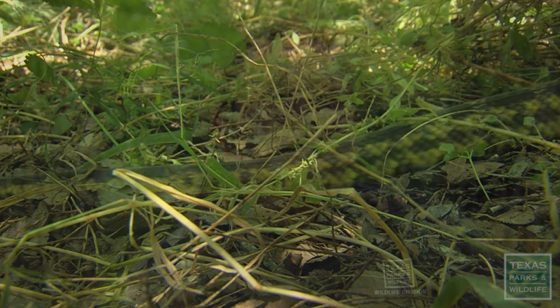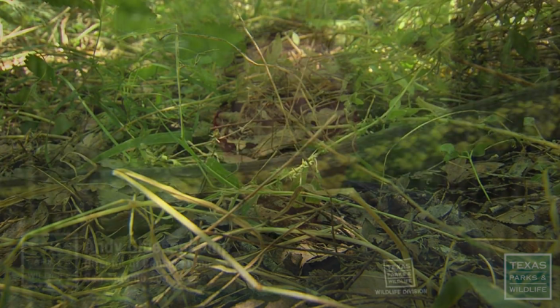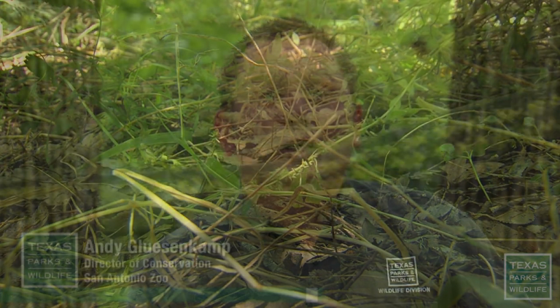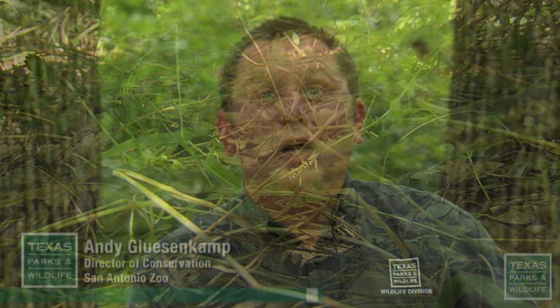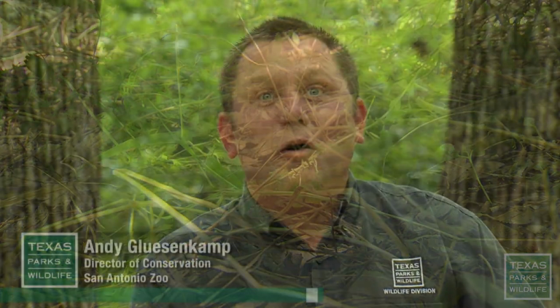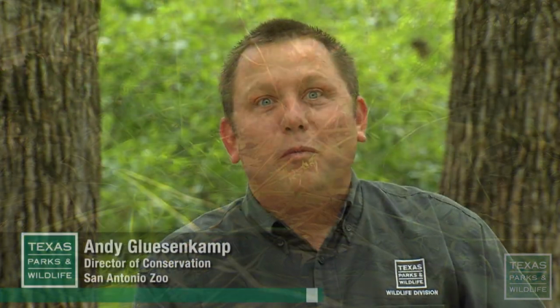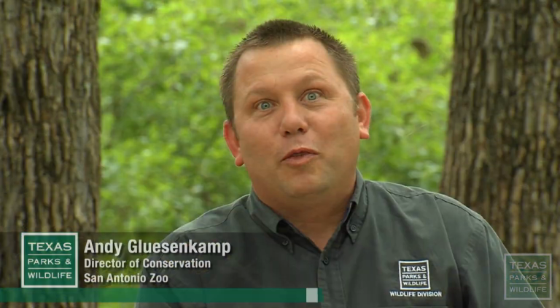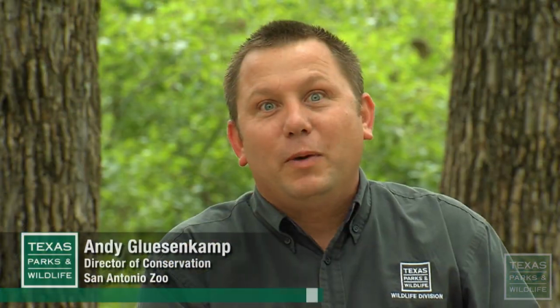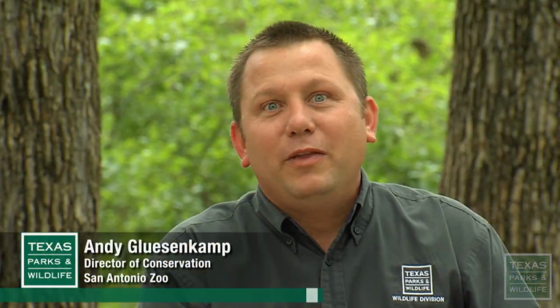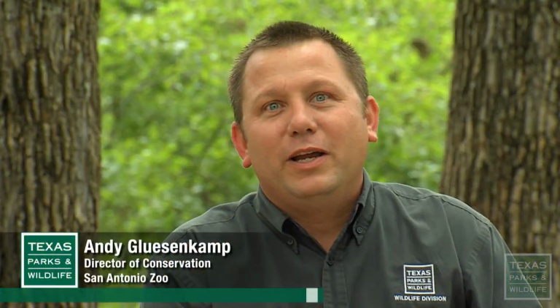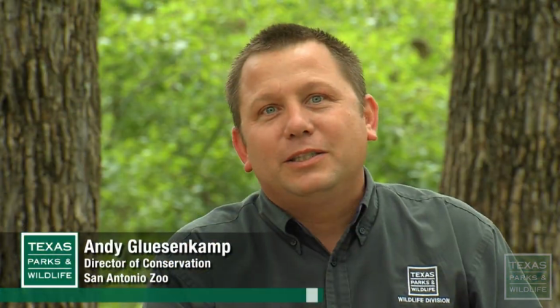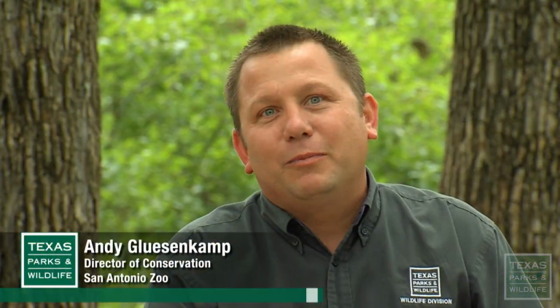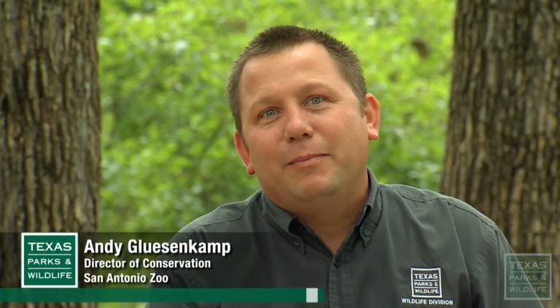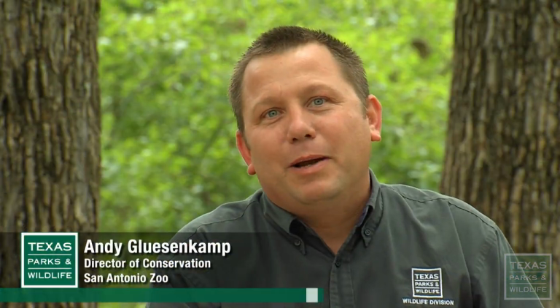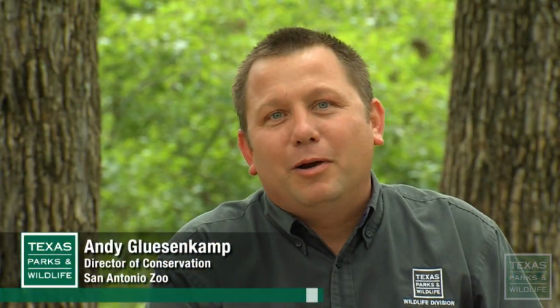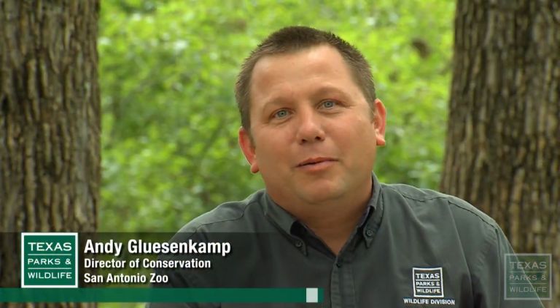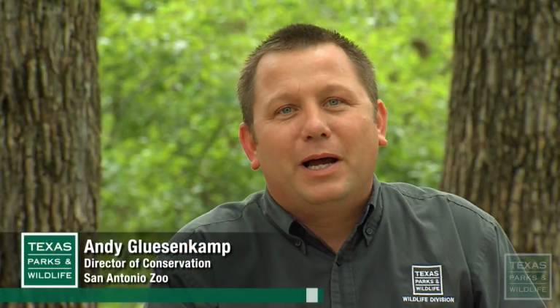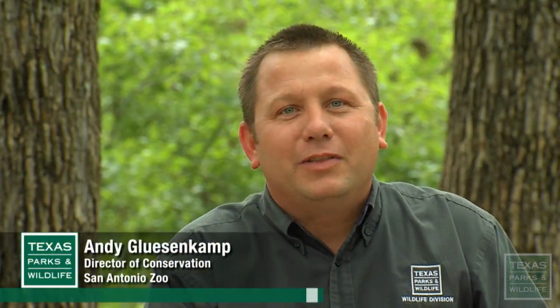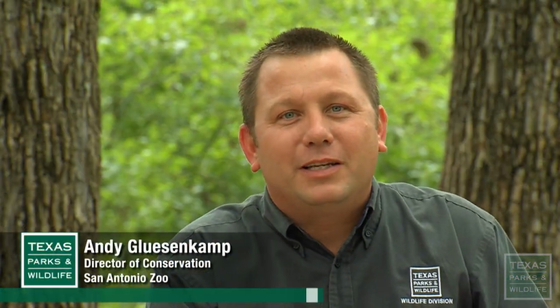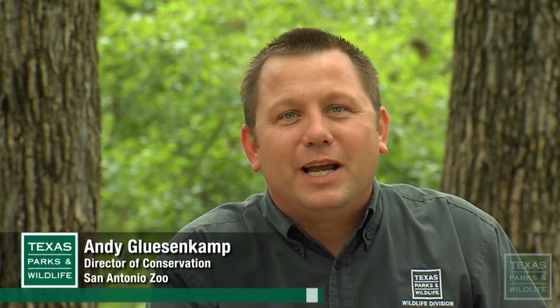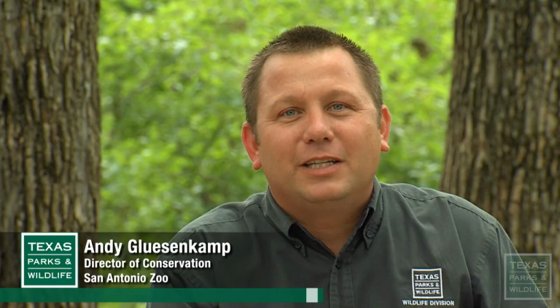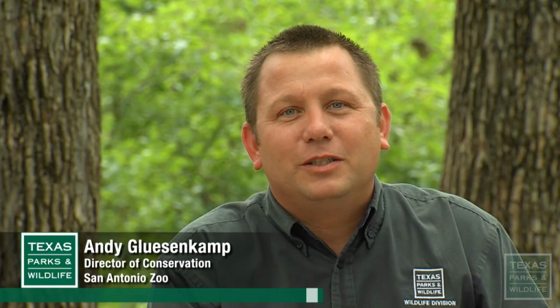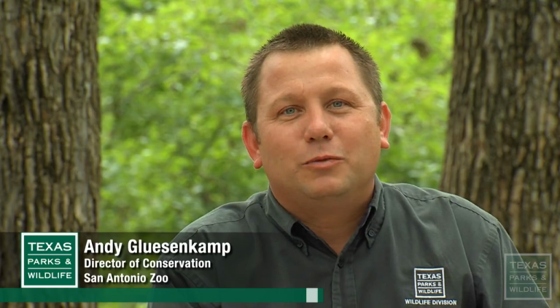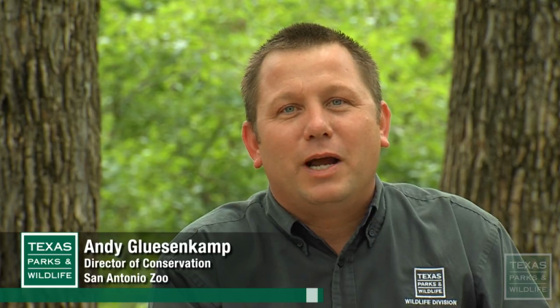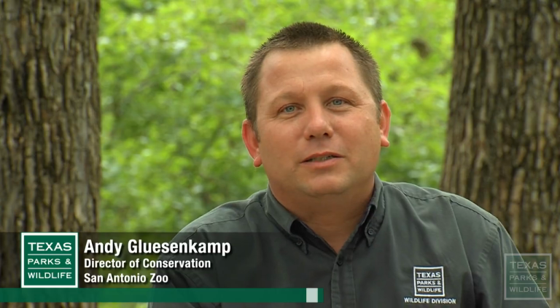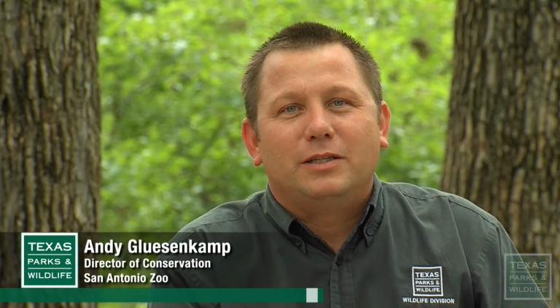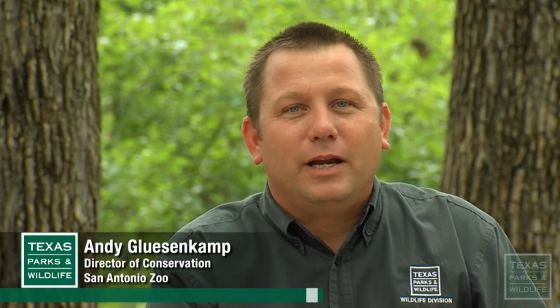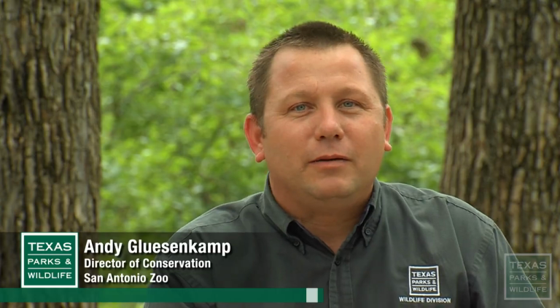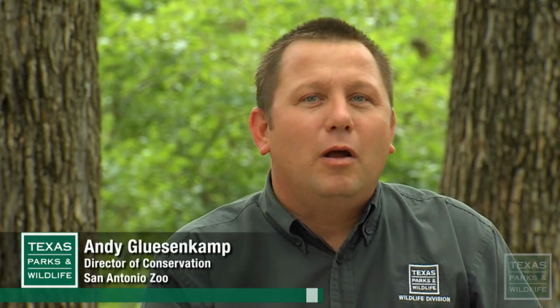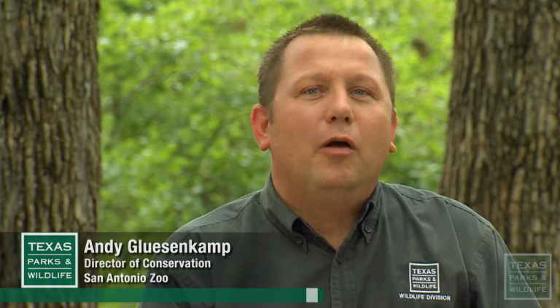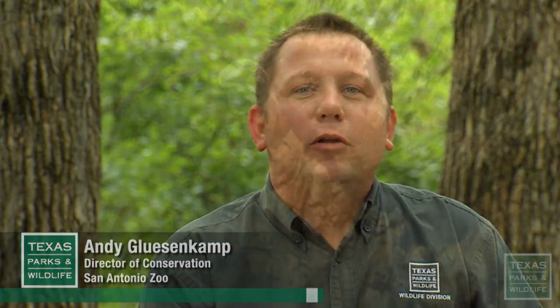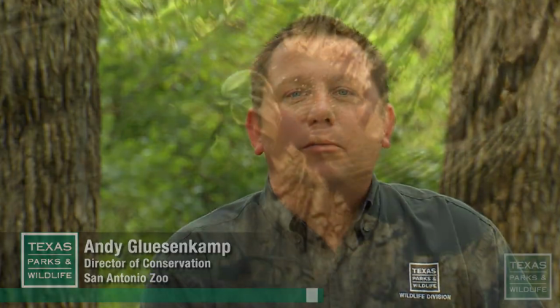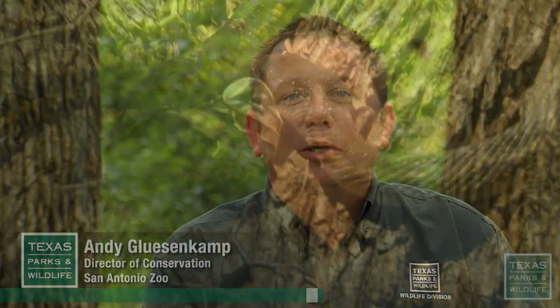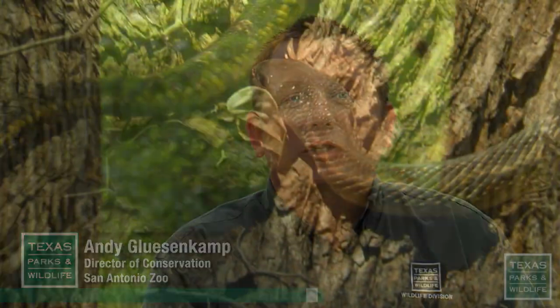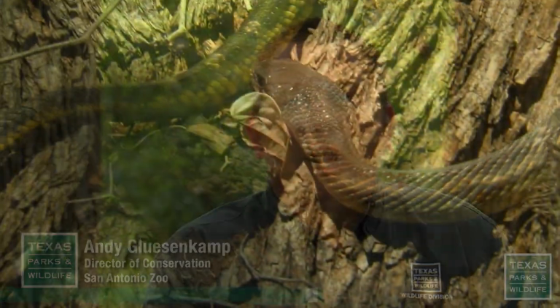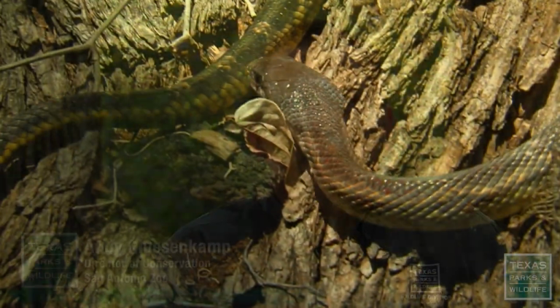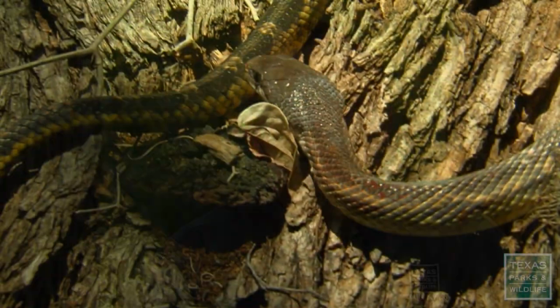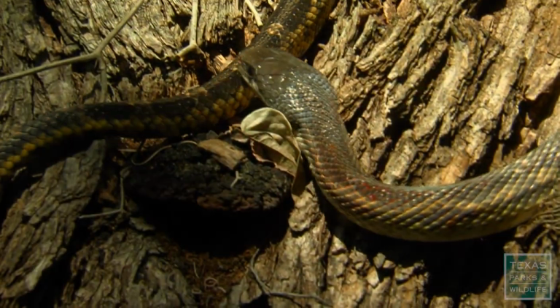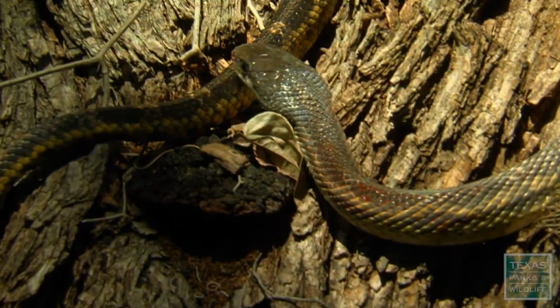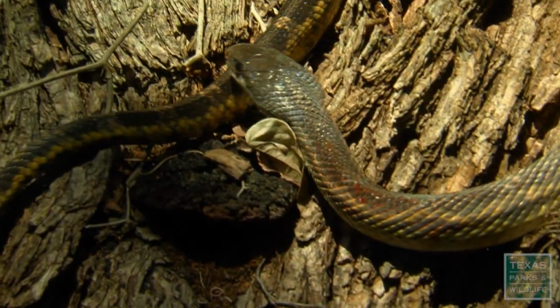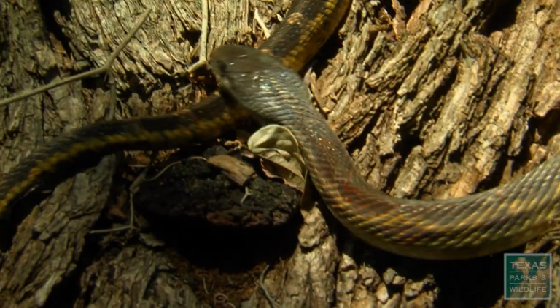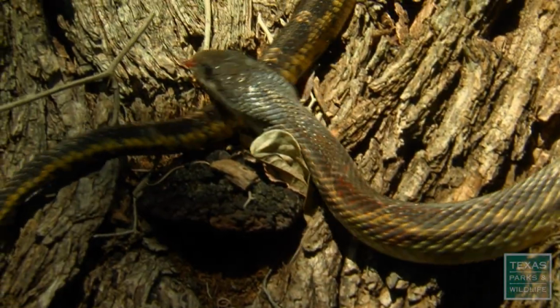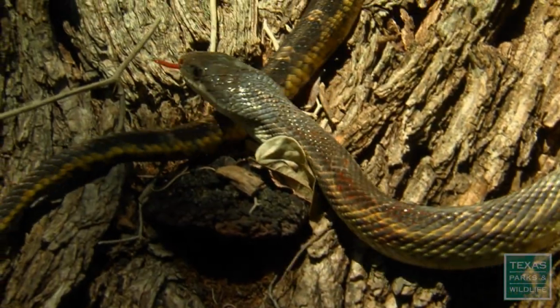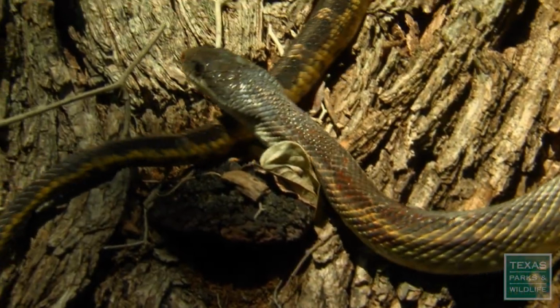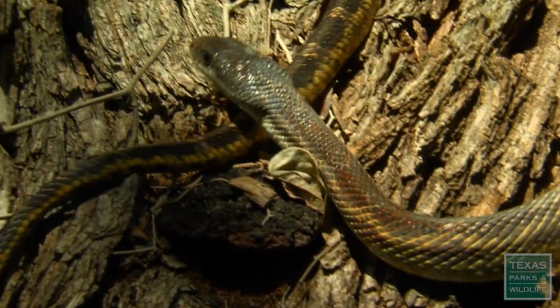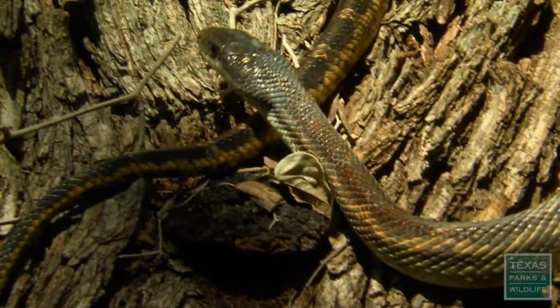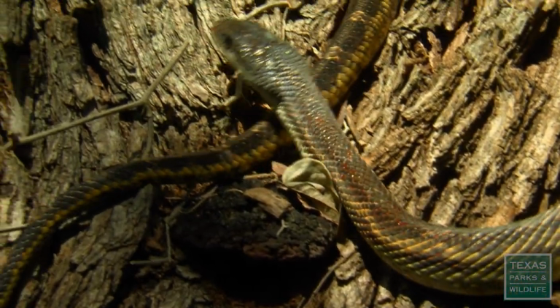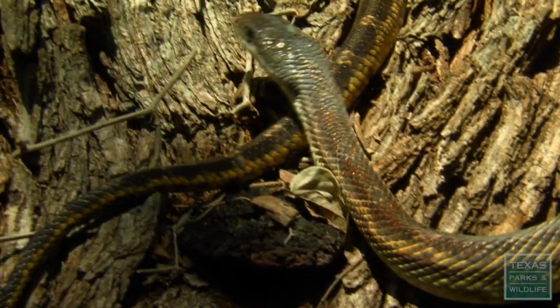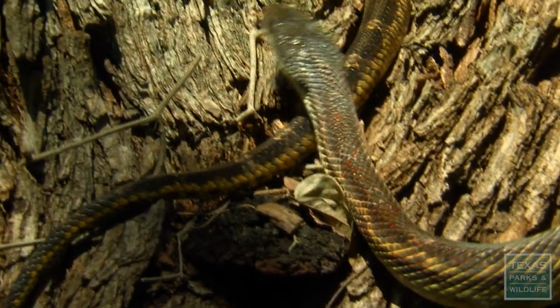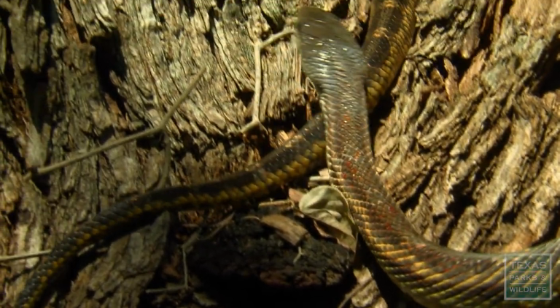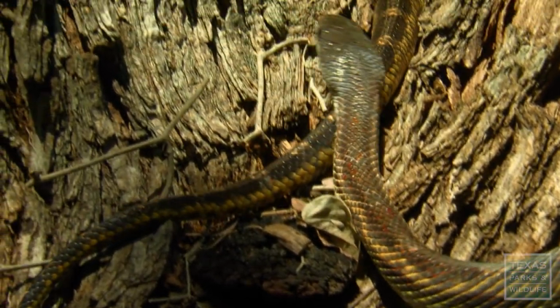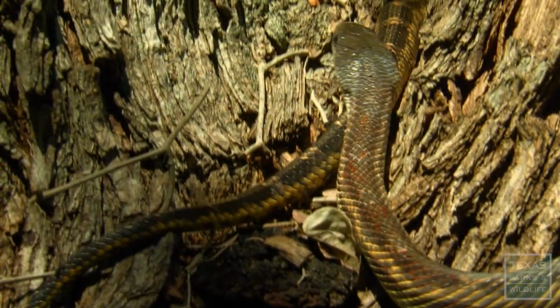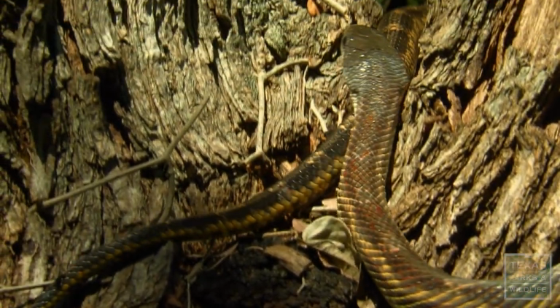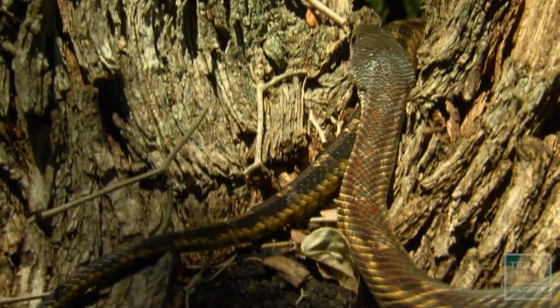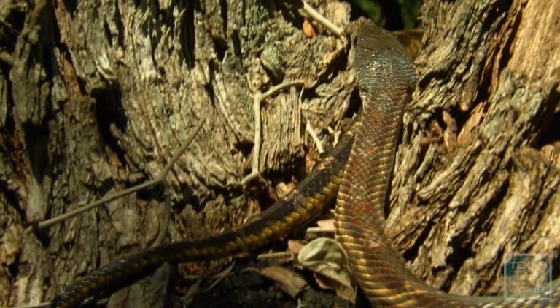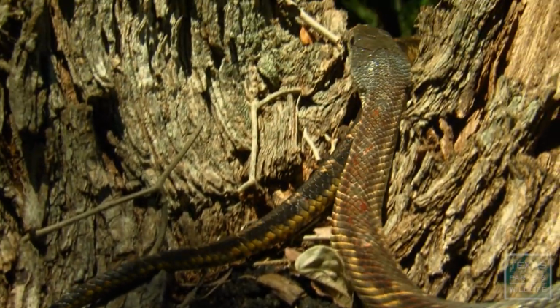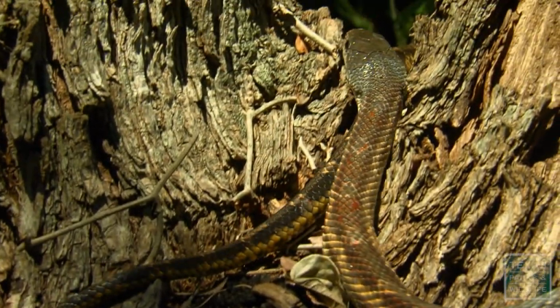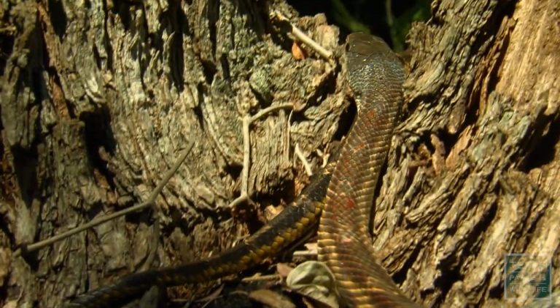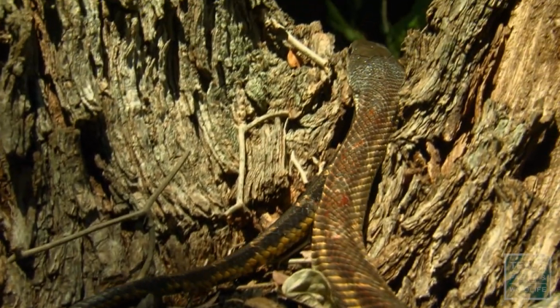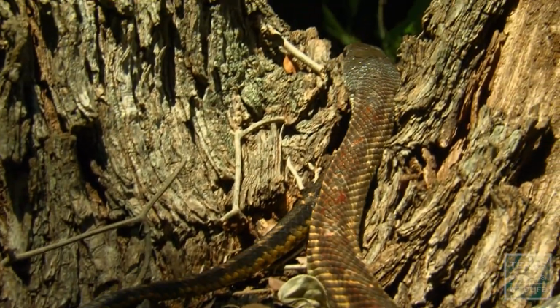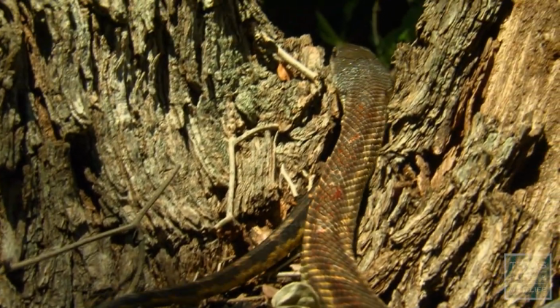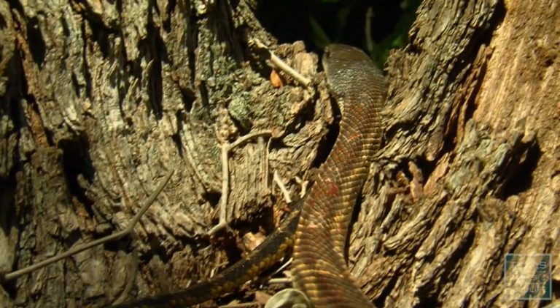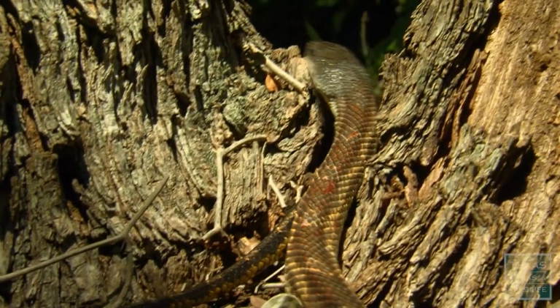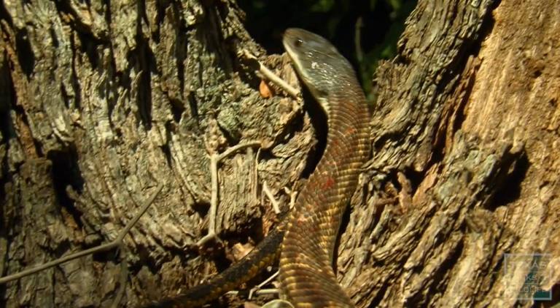So, three things to remember about the Texas rat snake: they're the most commonly encountered snake in Texas, they're completely harmless, and they're beneficial.